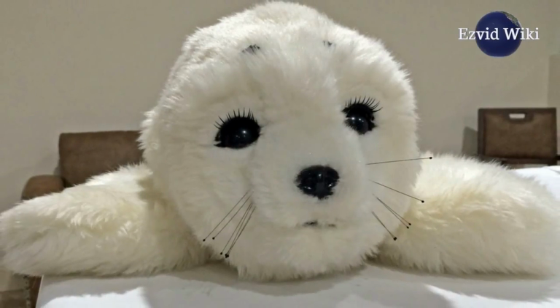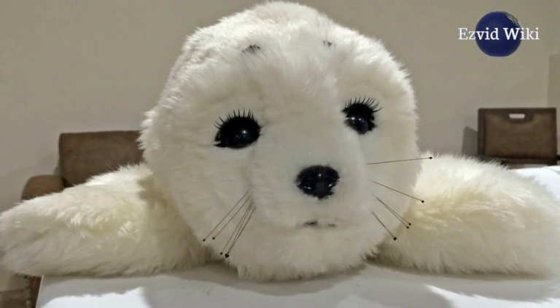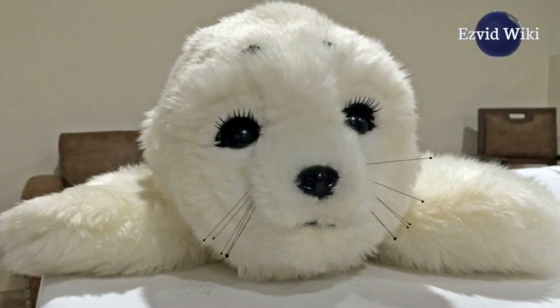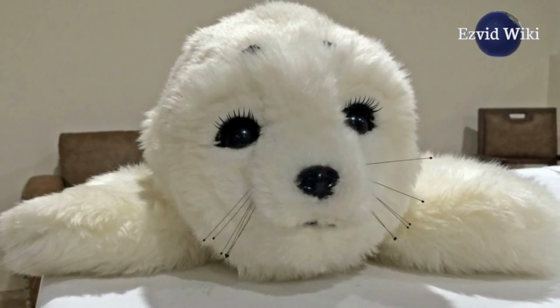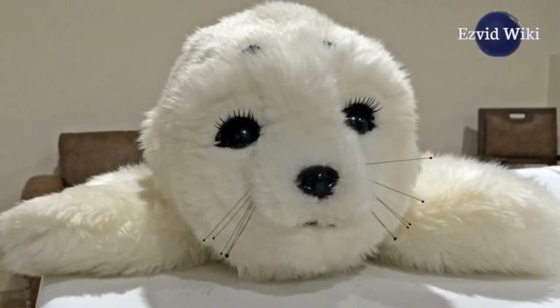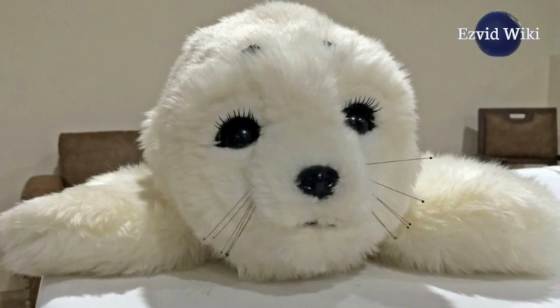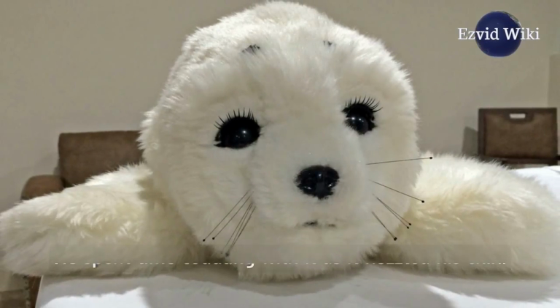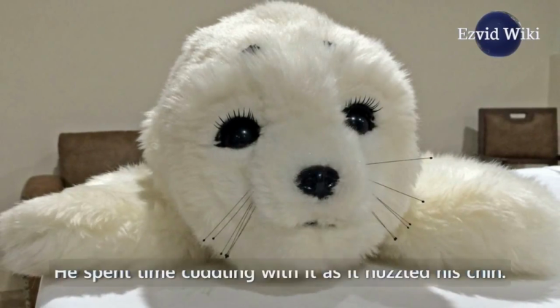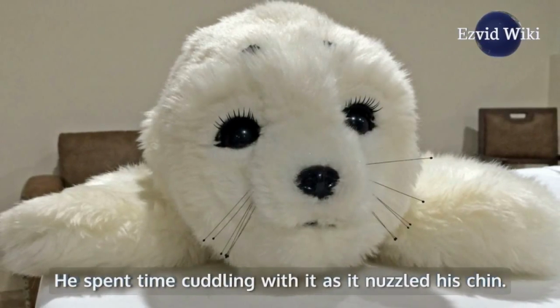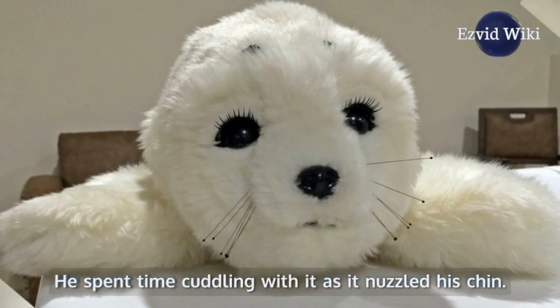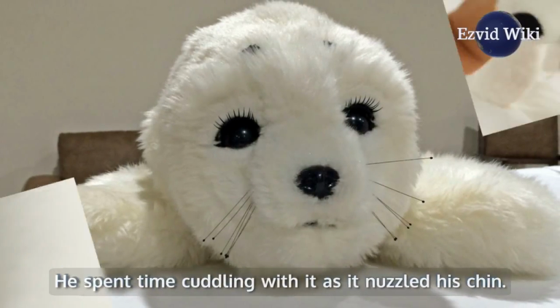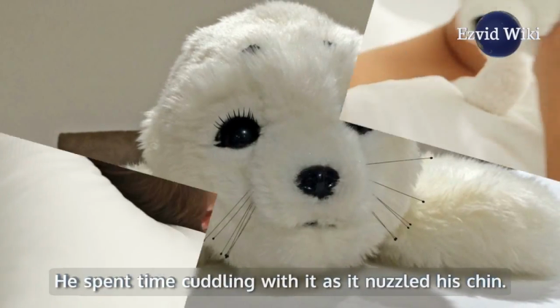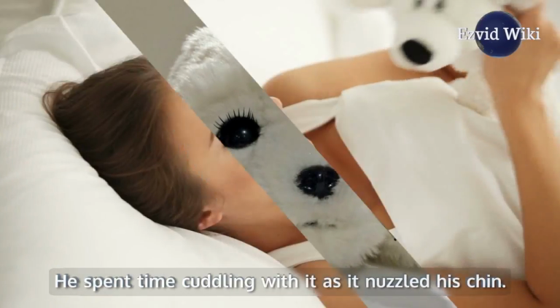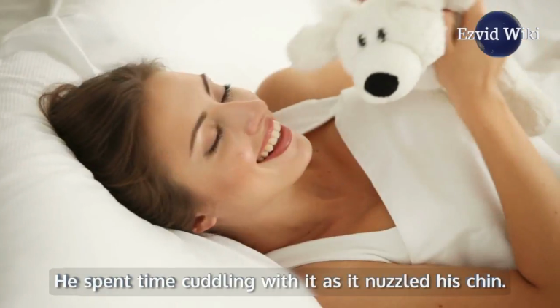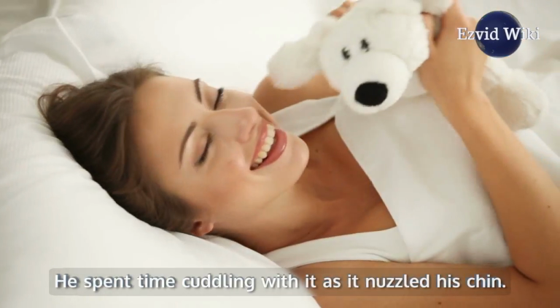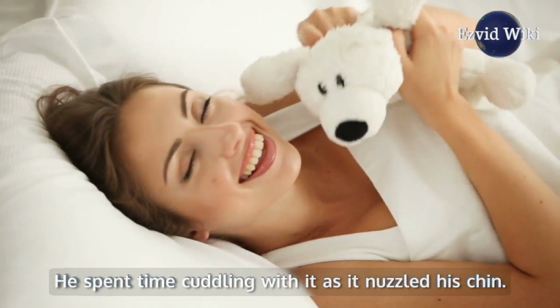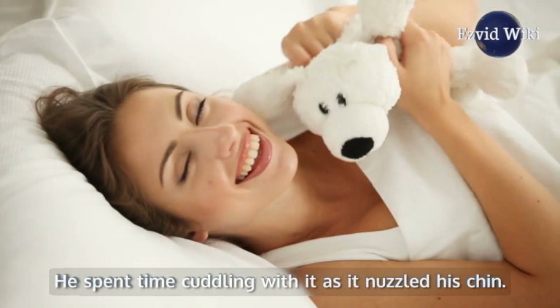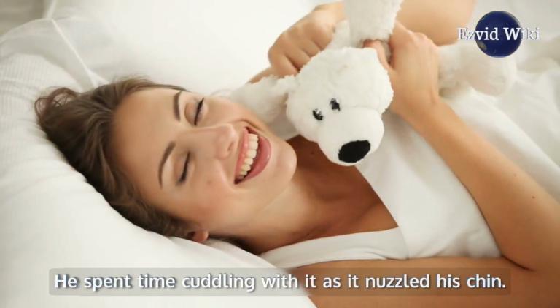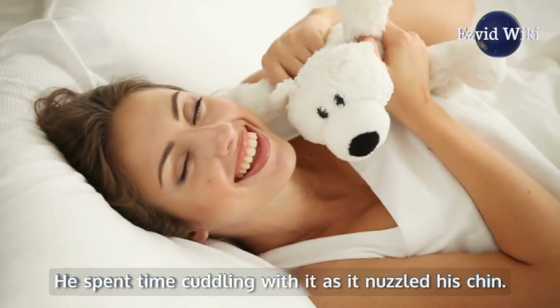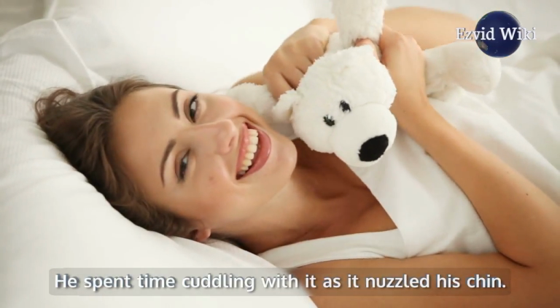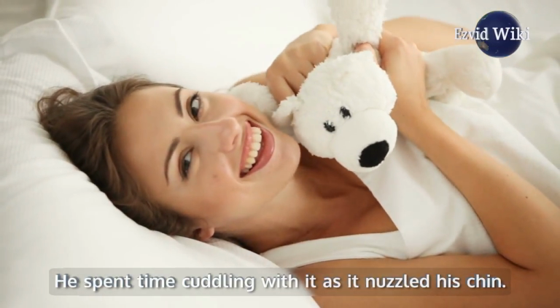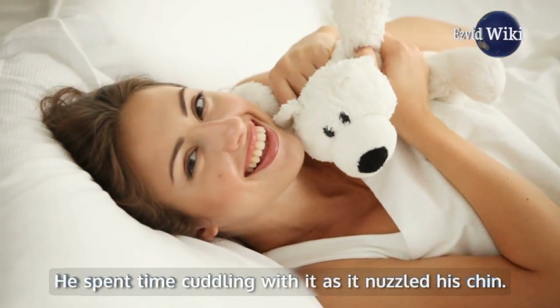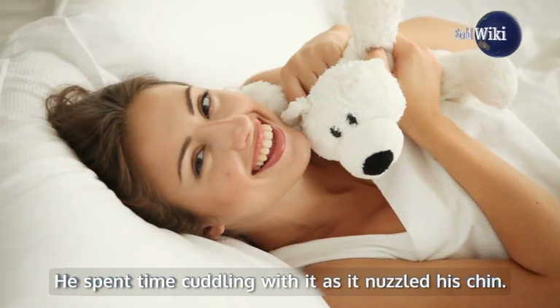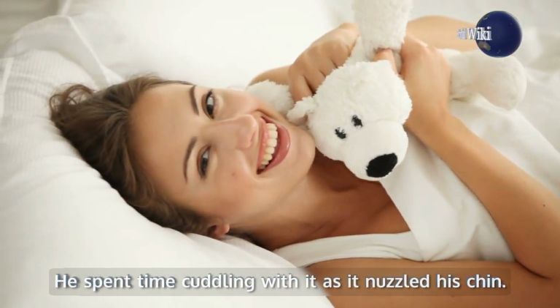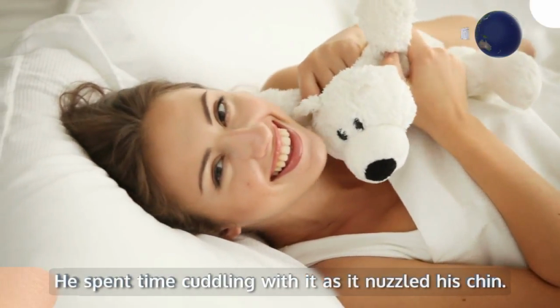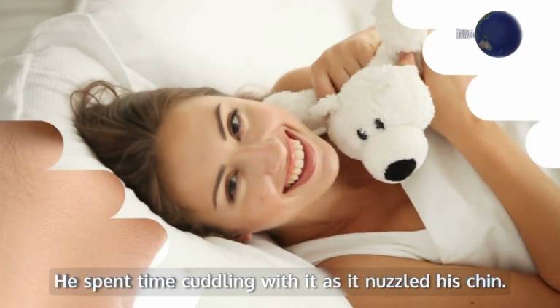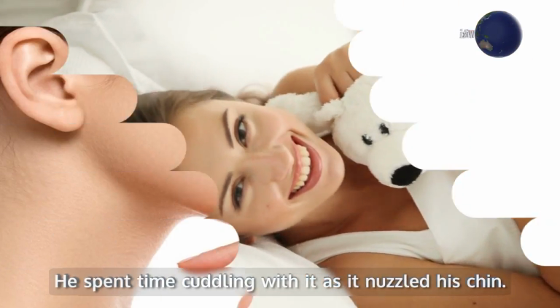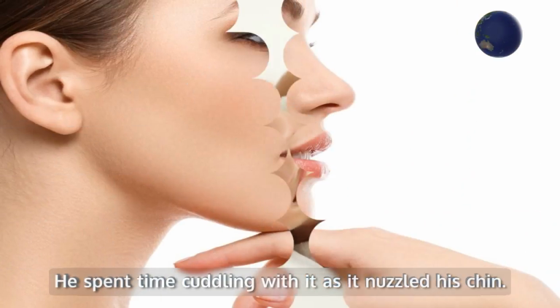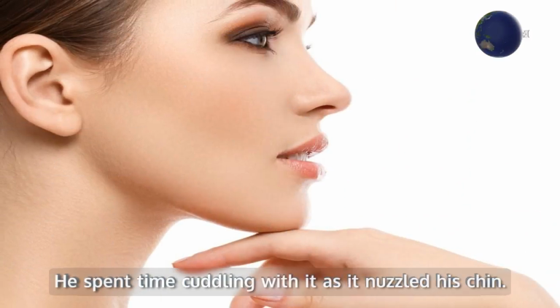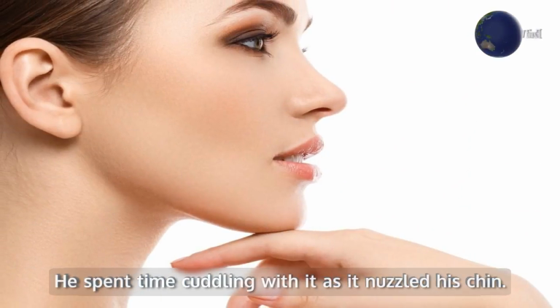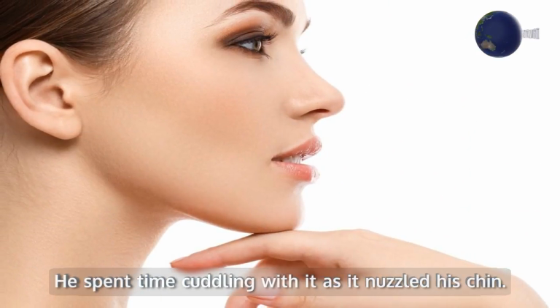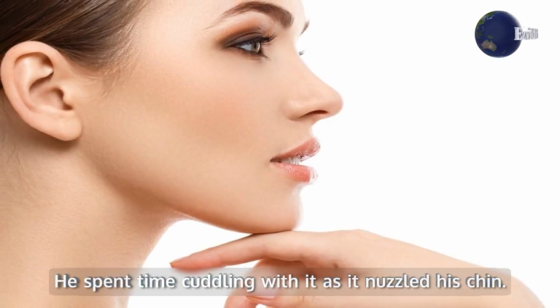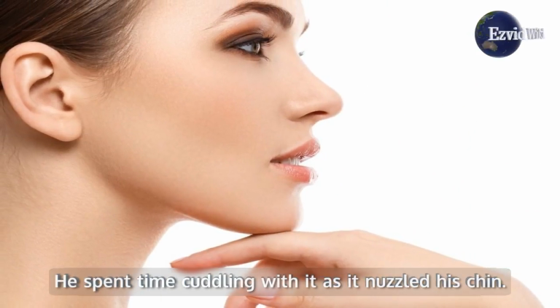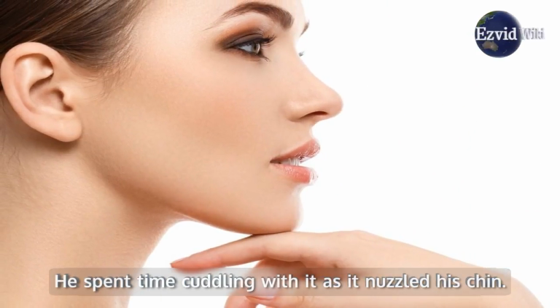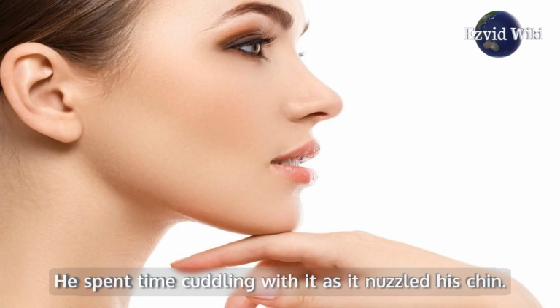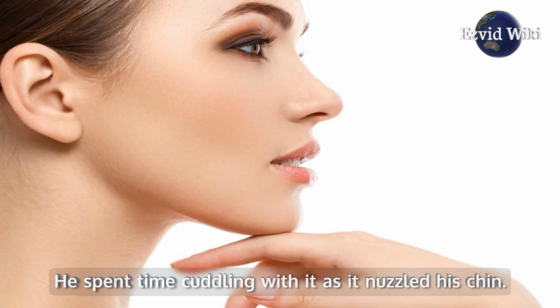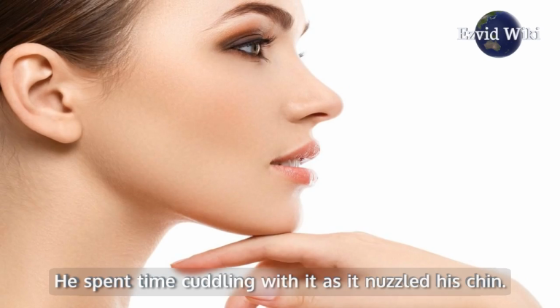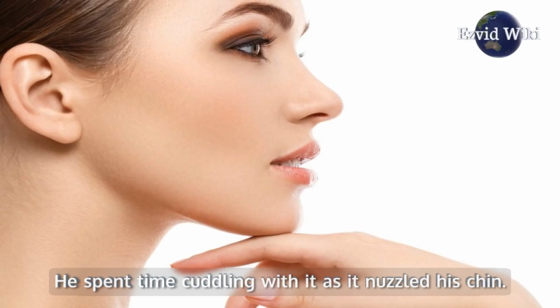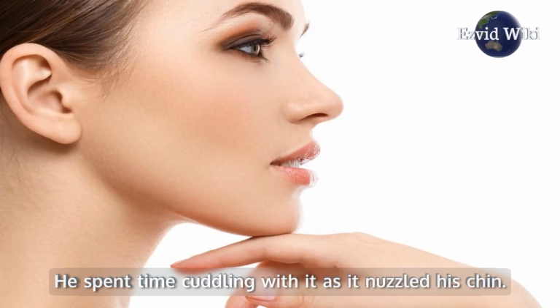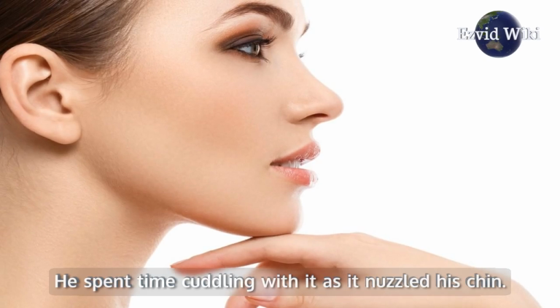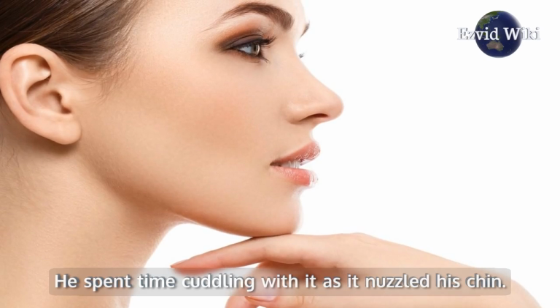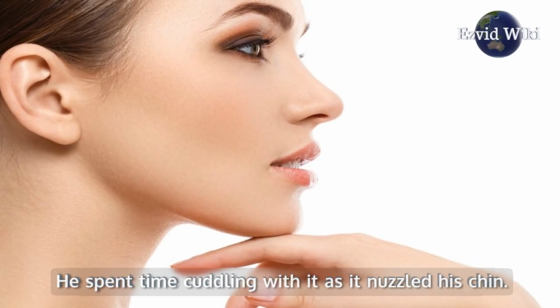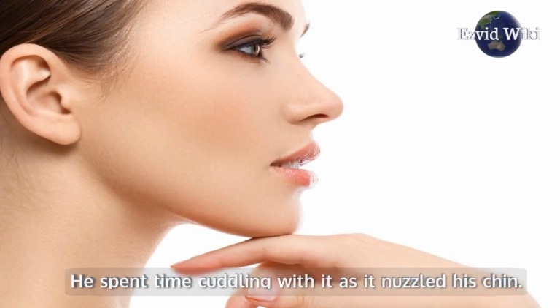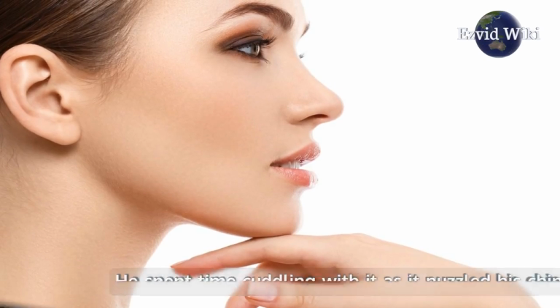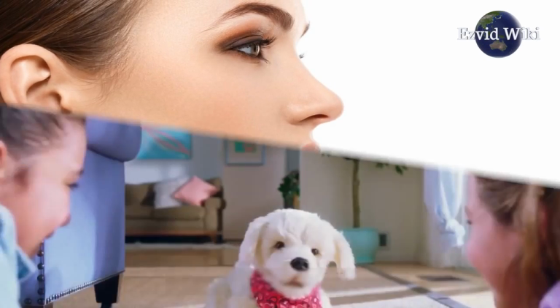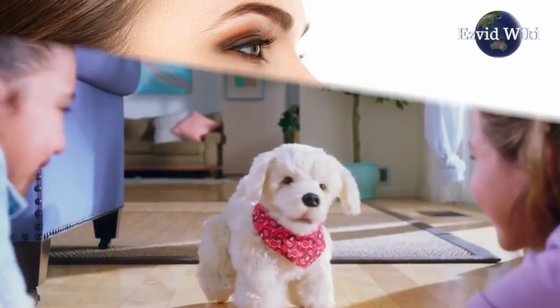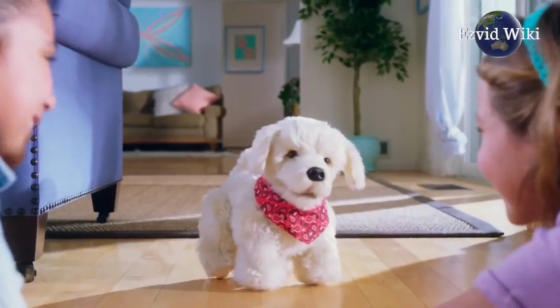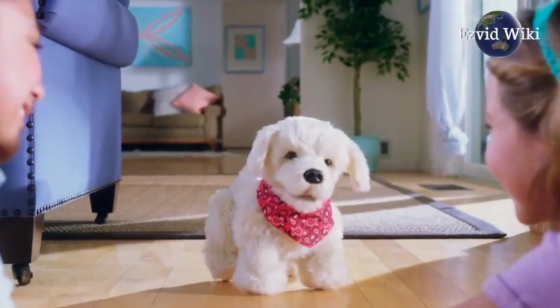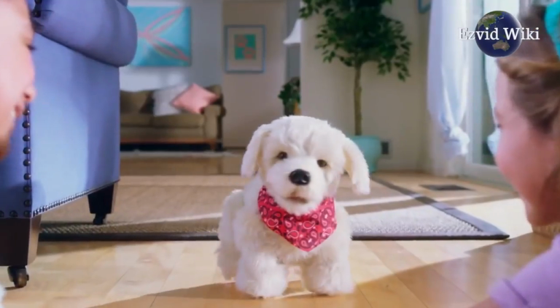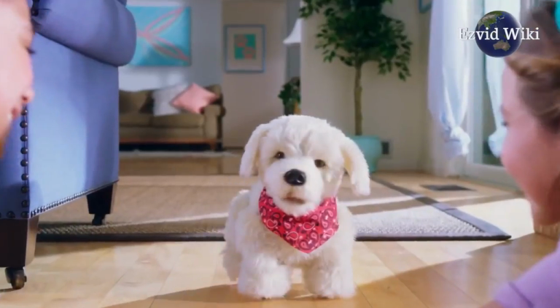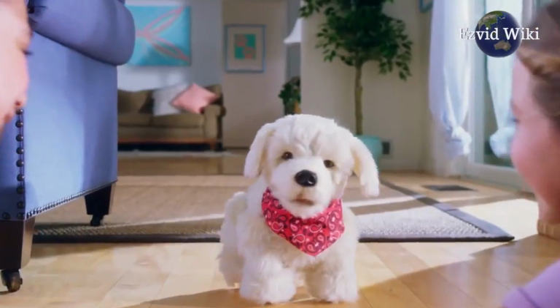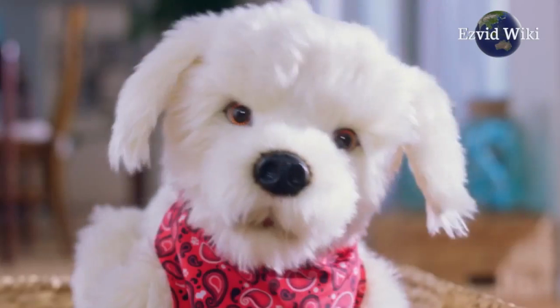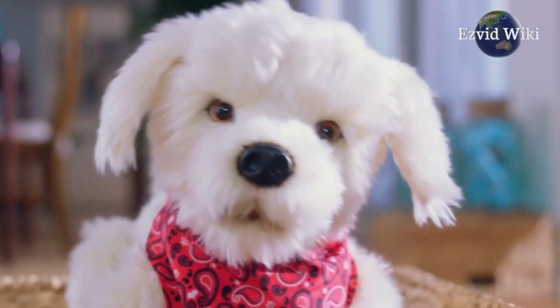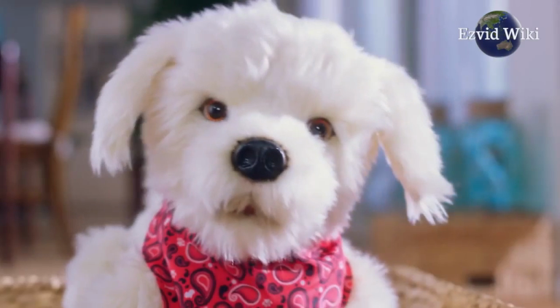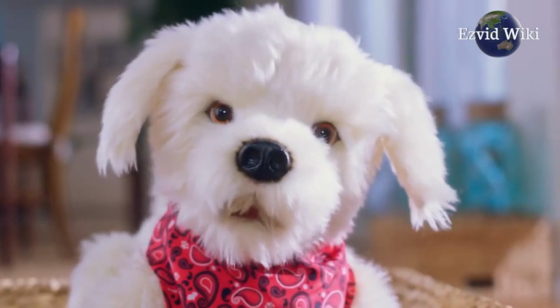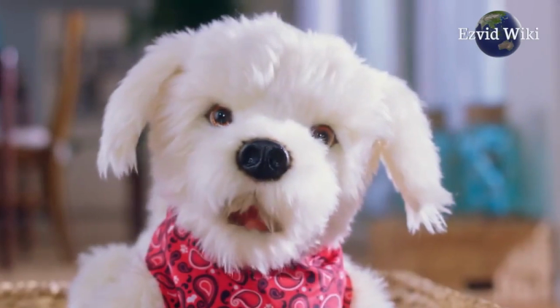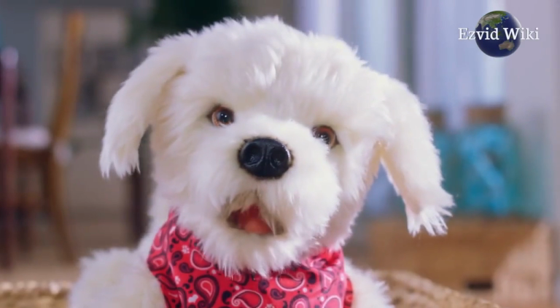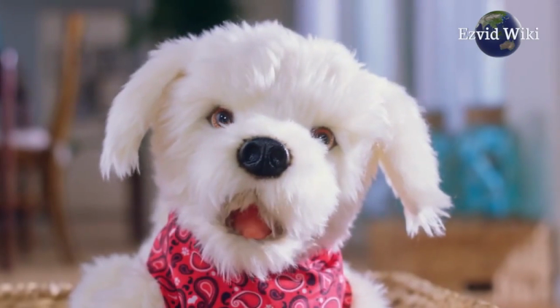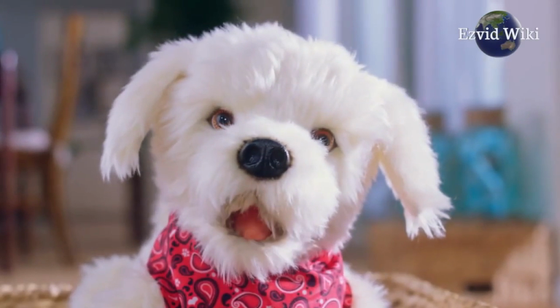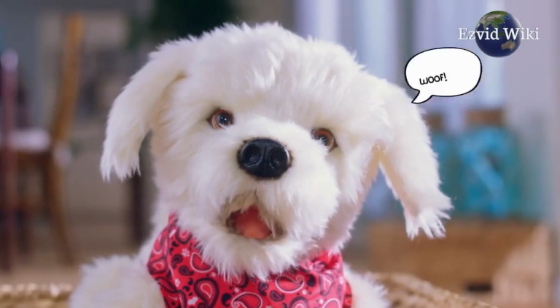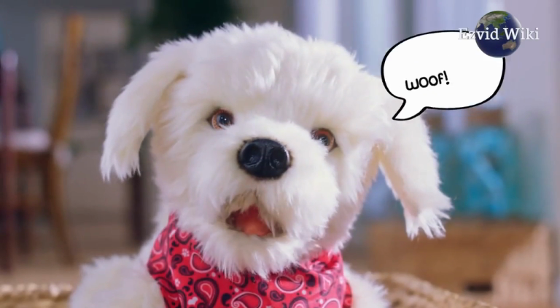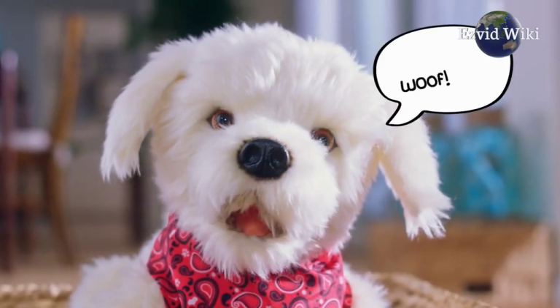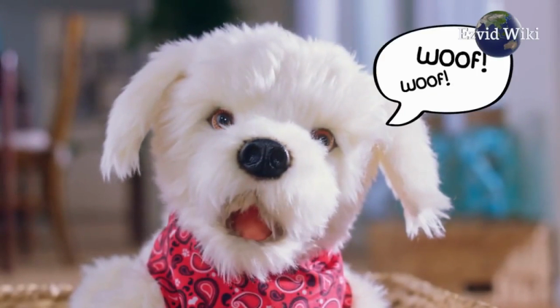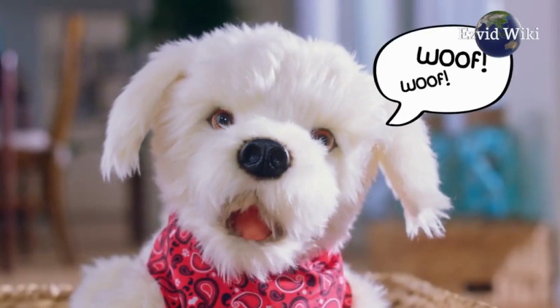He spent time cuddling with it as it nuzzled his chin. After the session, he spoke for the first time in years.